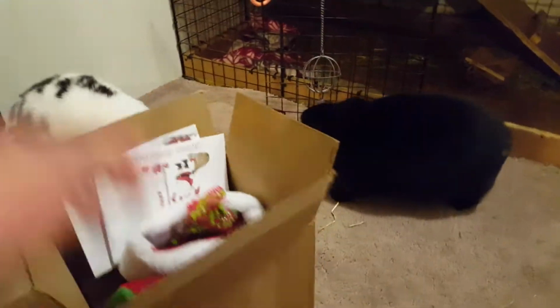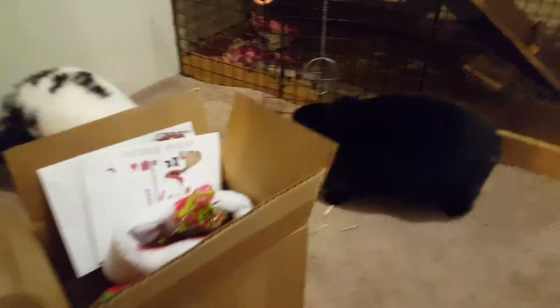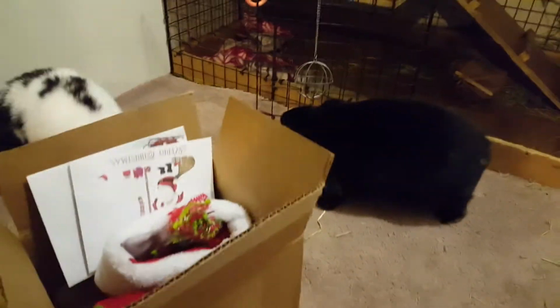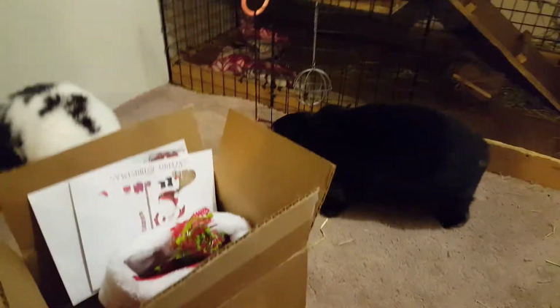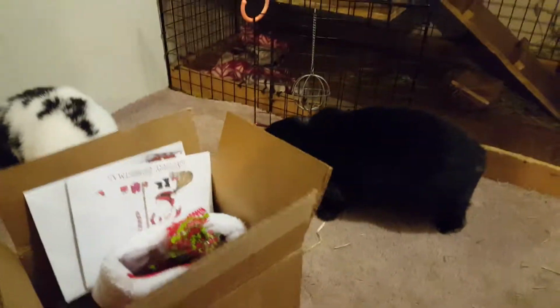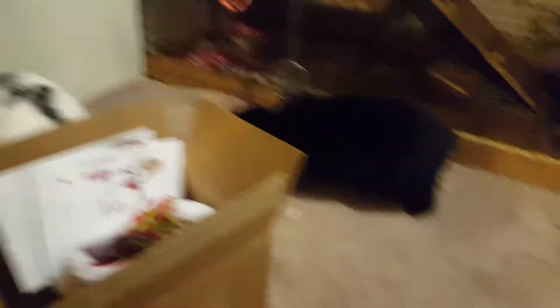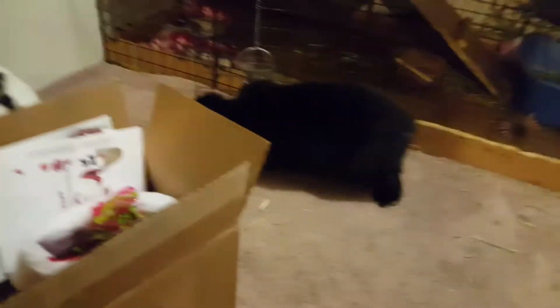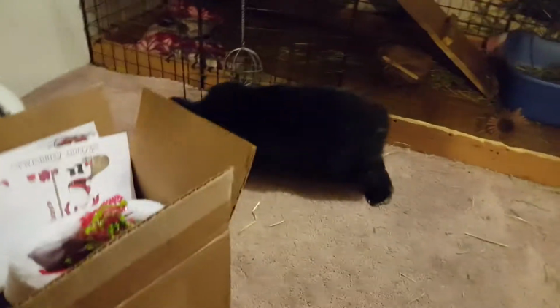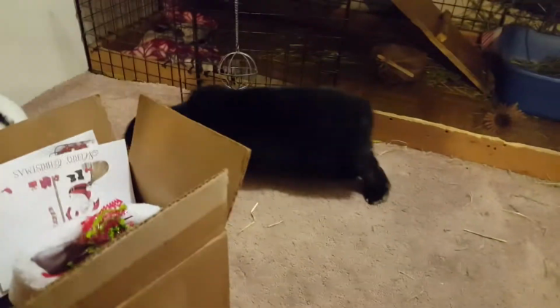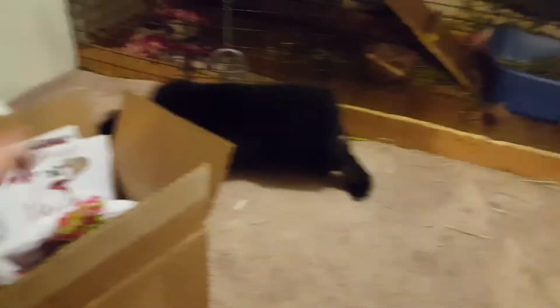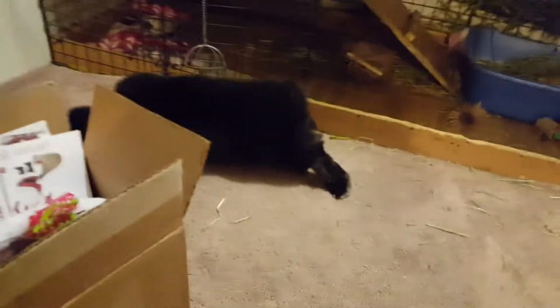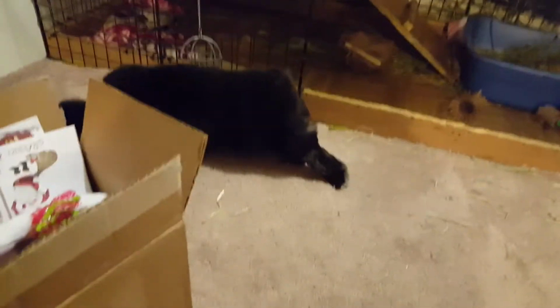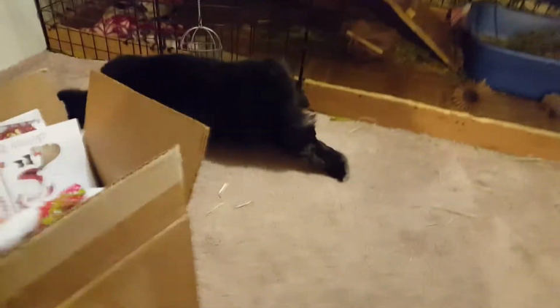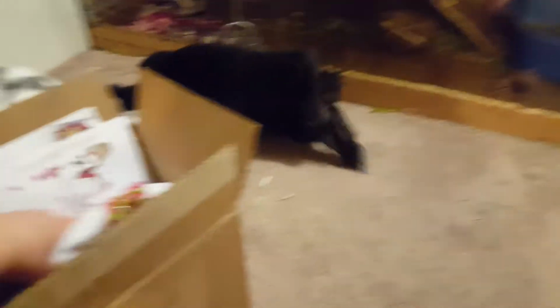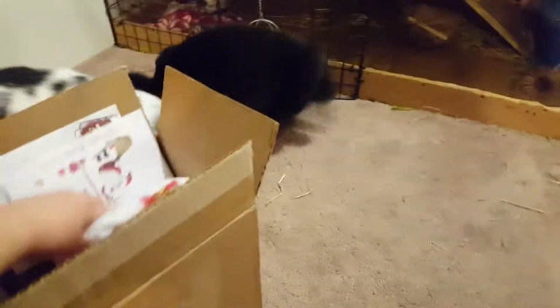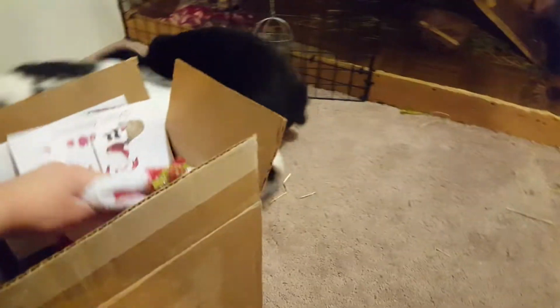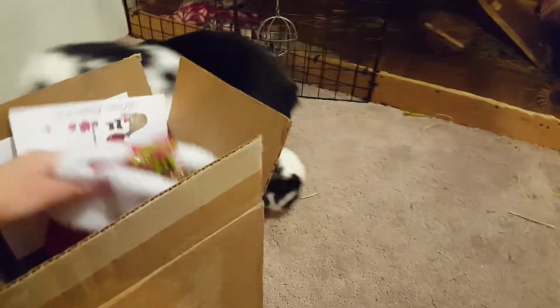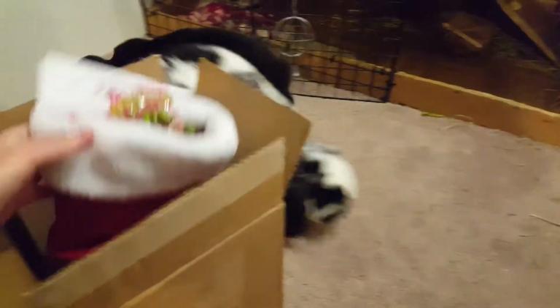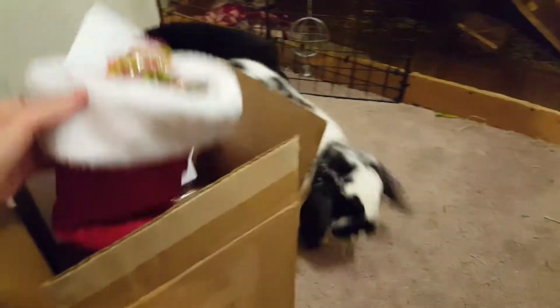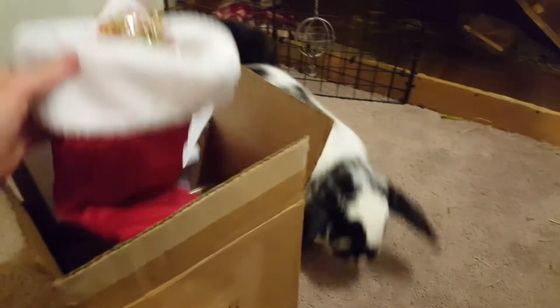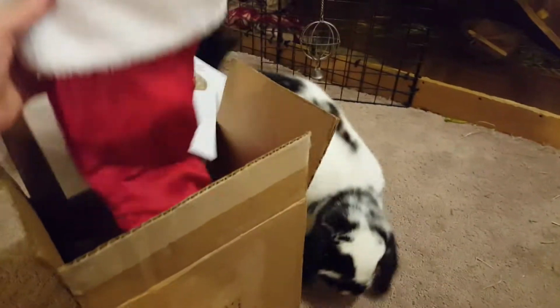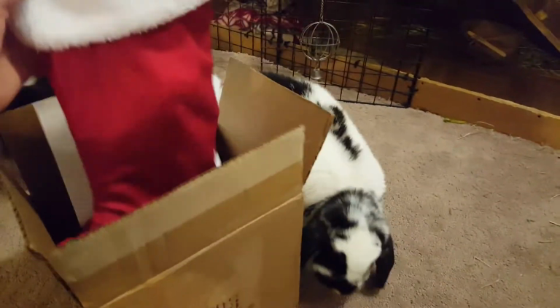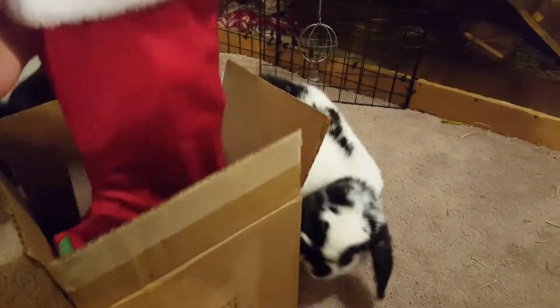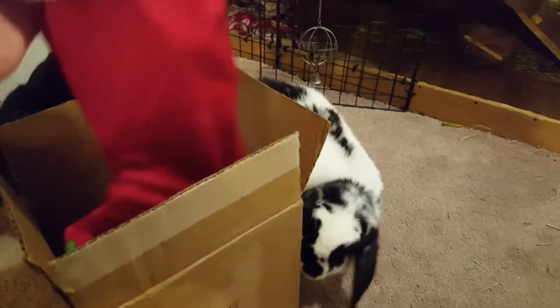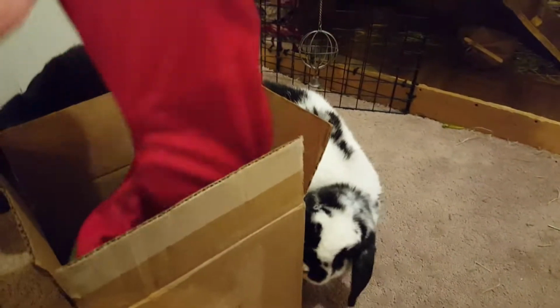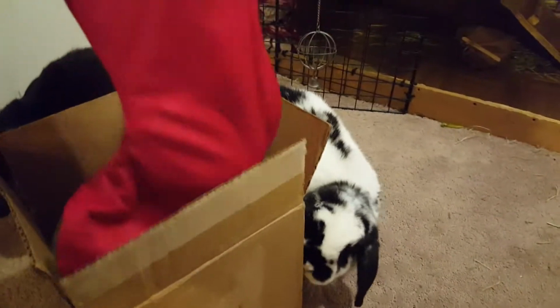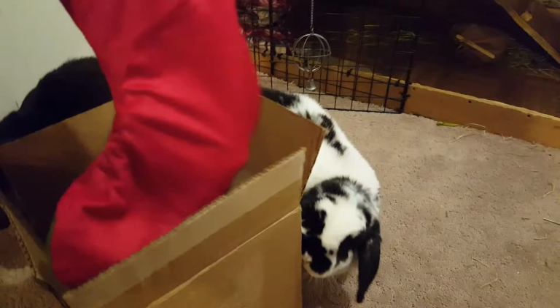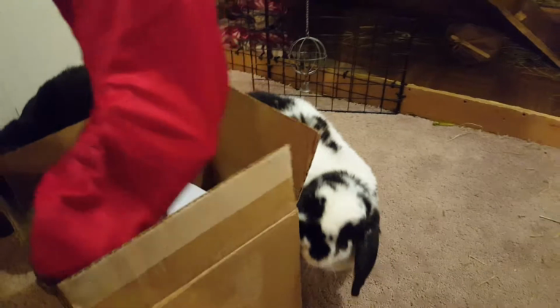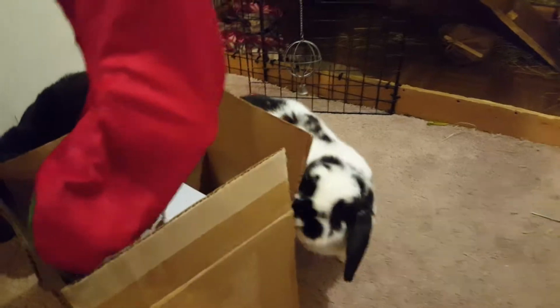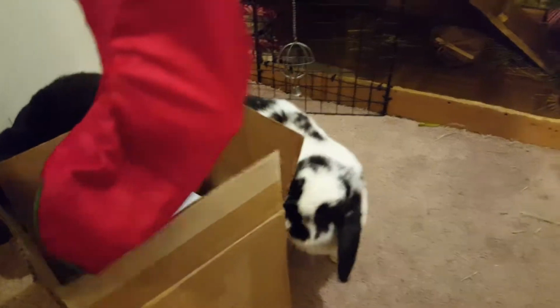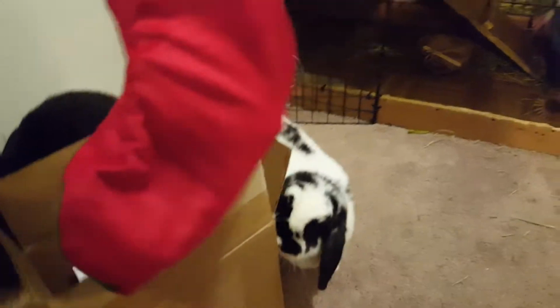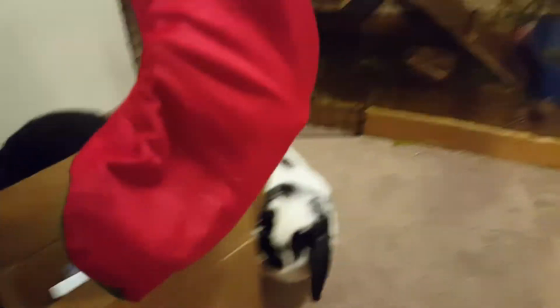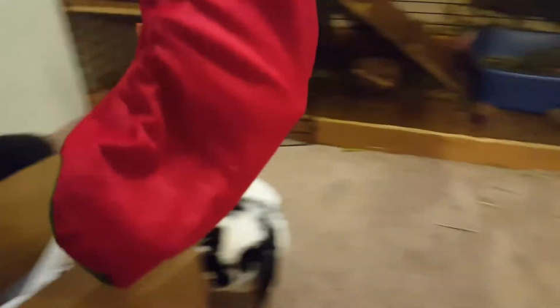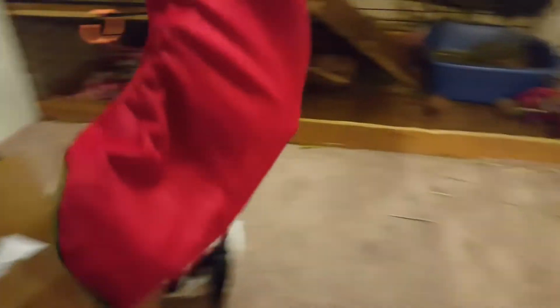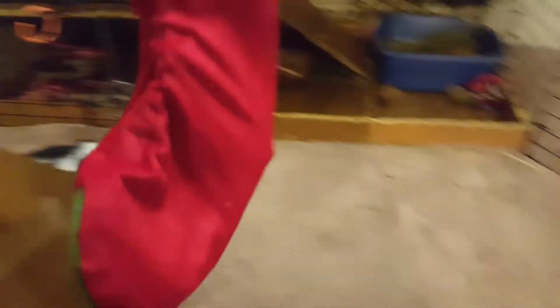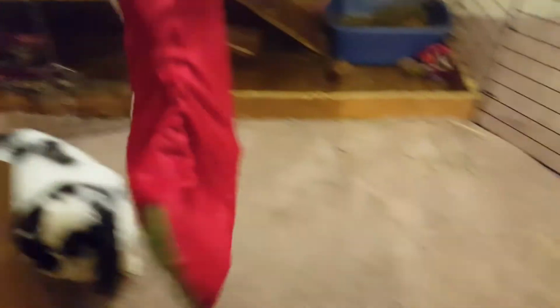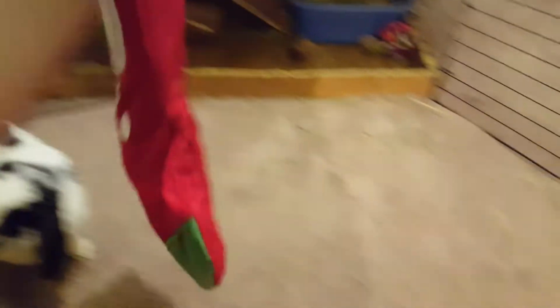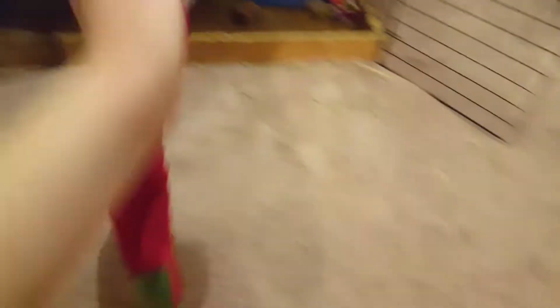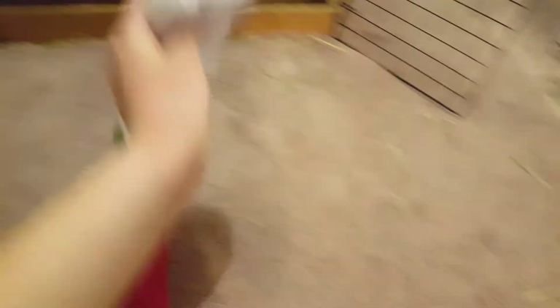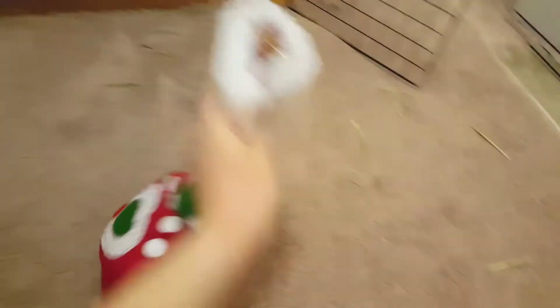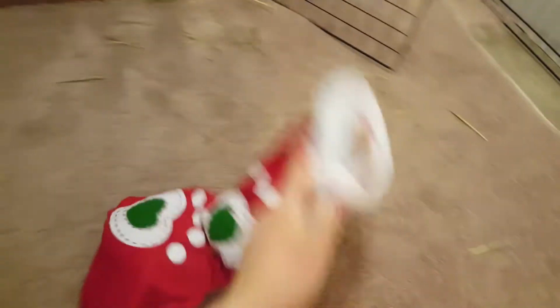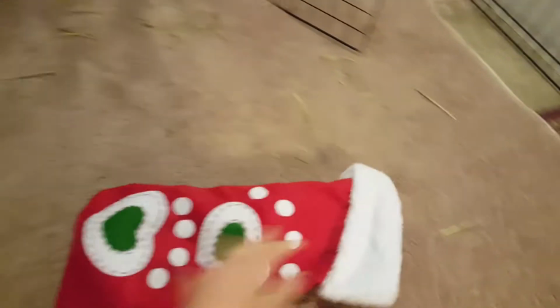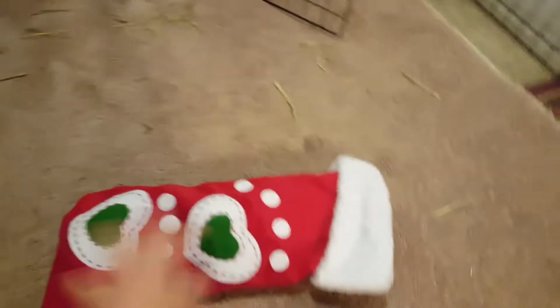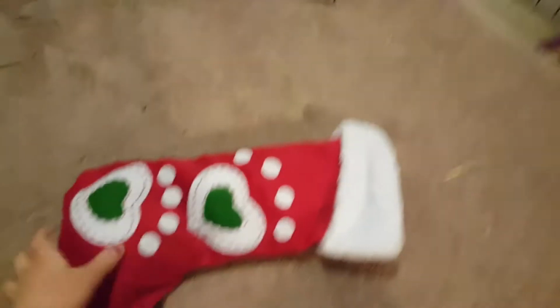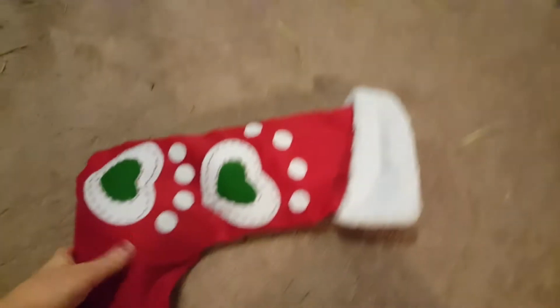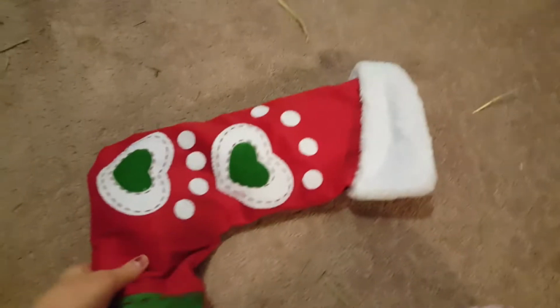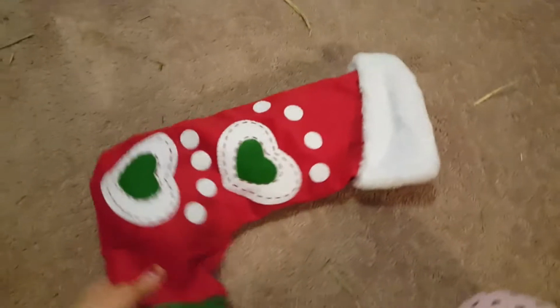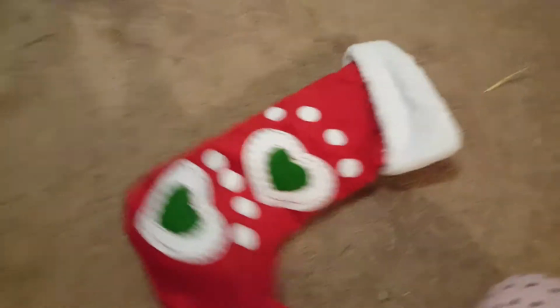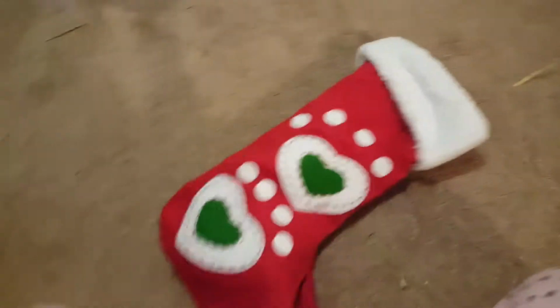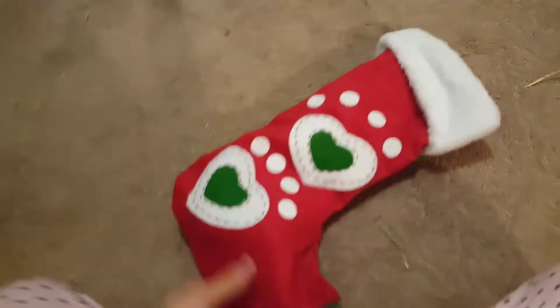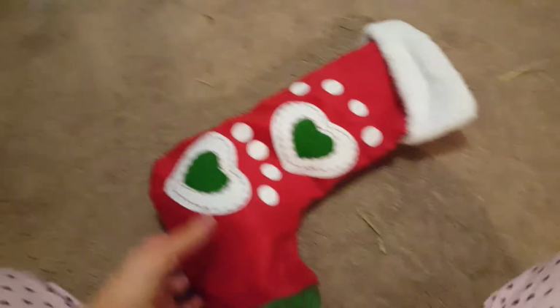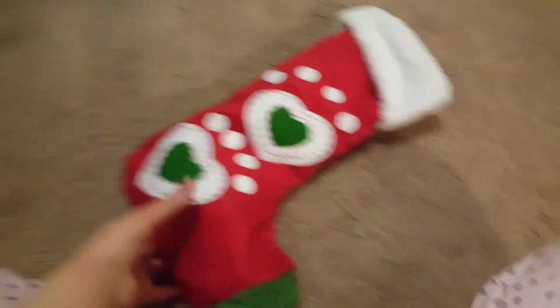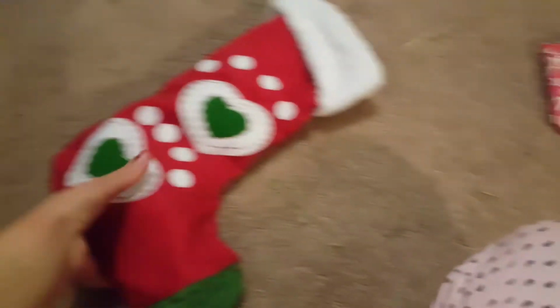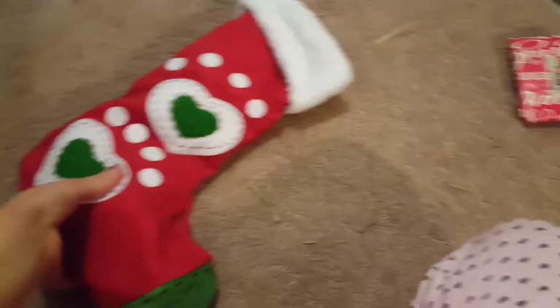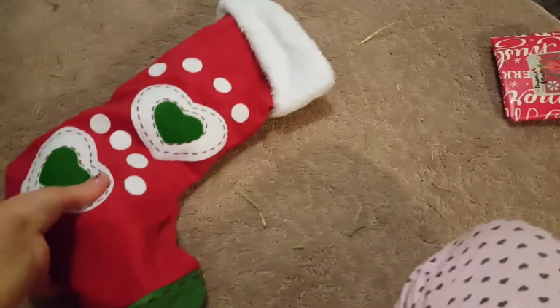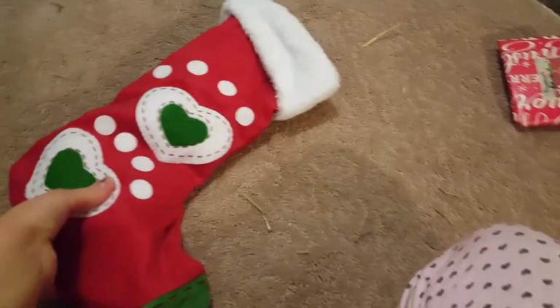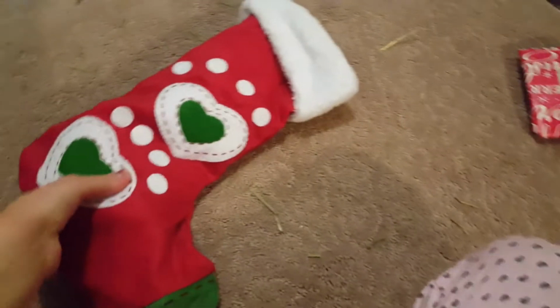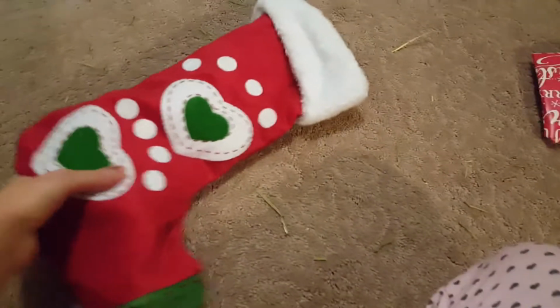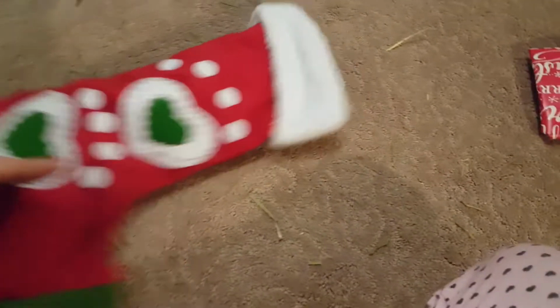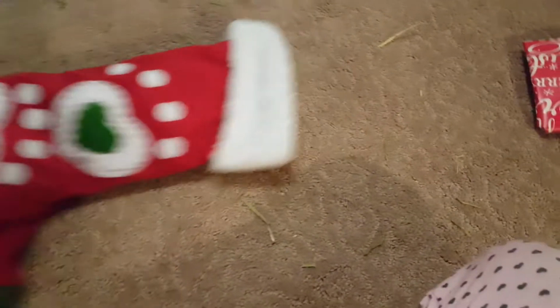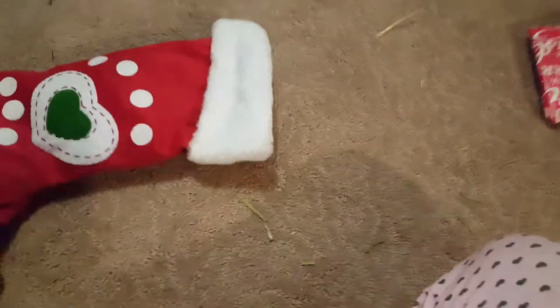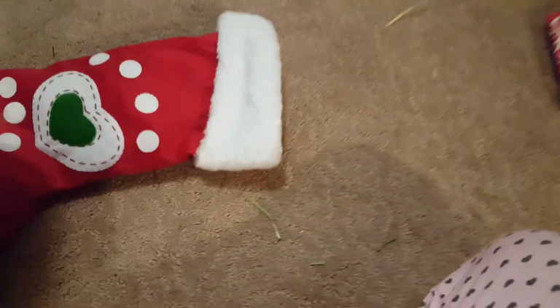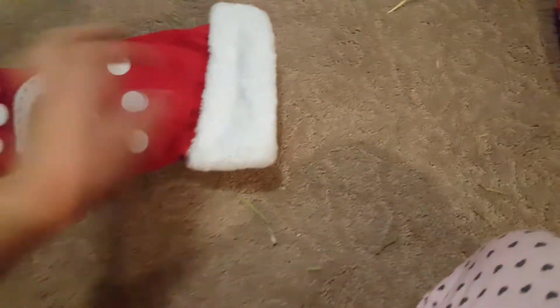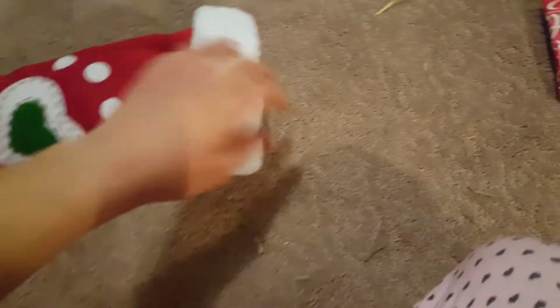In our lovely box from my Secret Santa, we have this cute stocking. Oh my goodness, this is so cute.